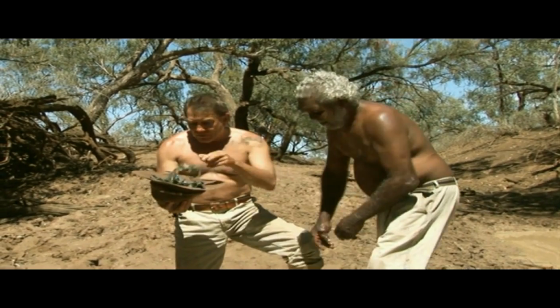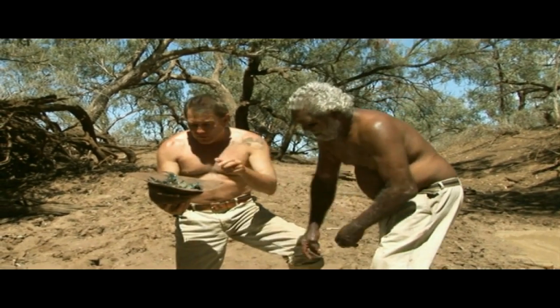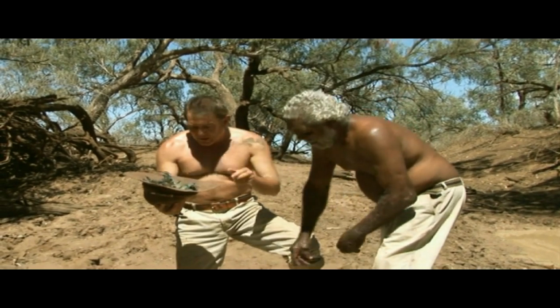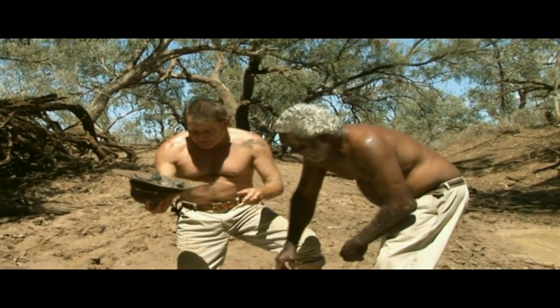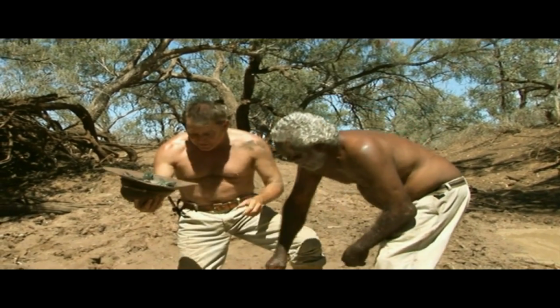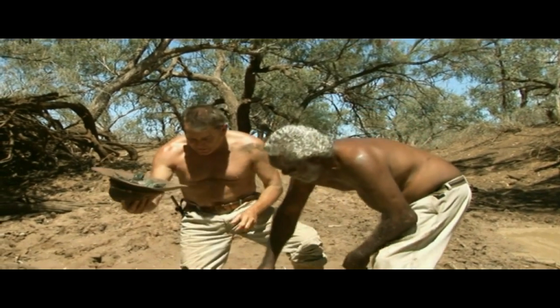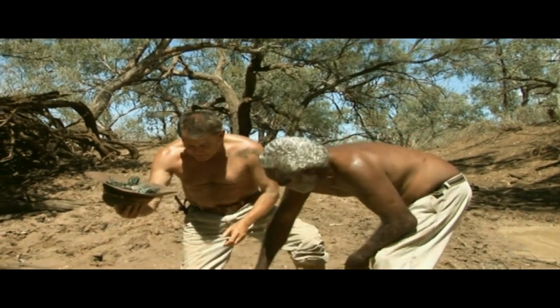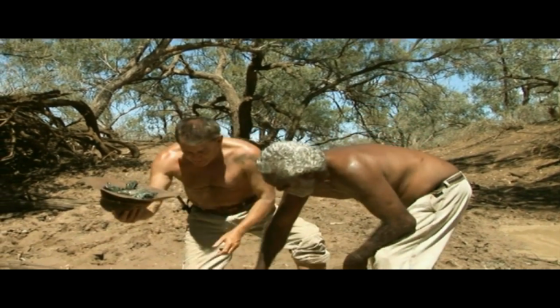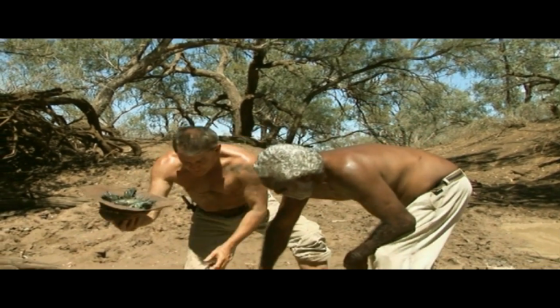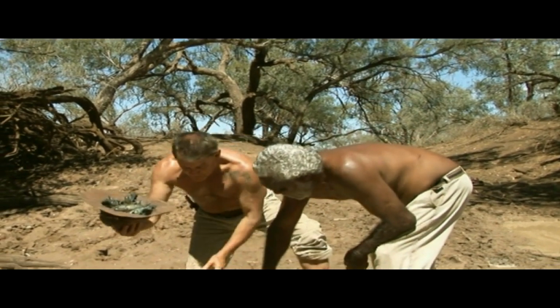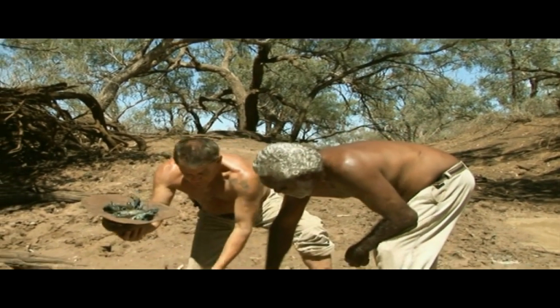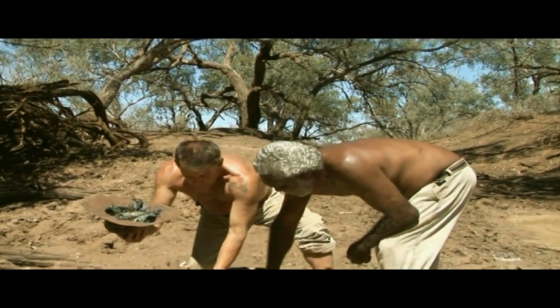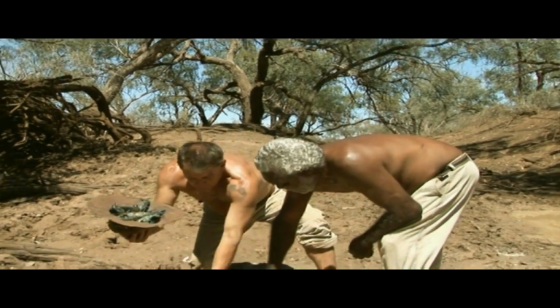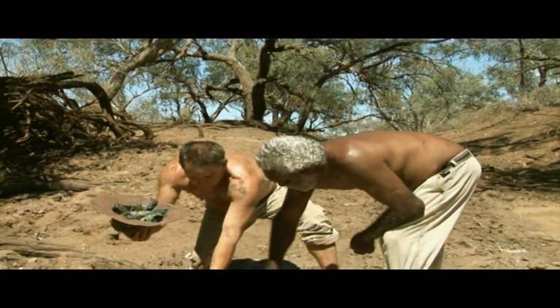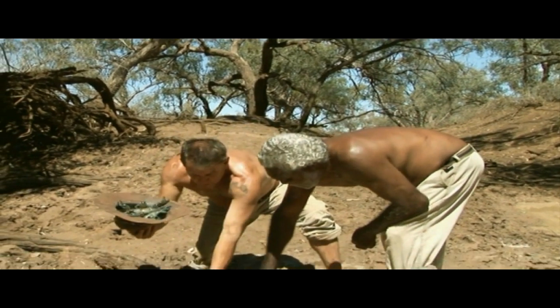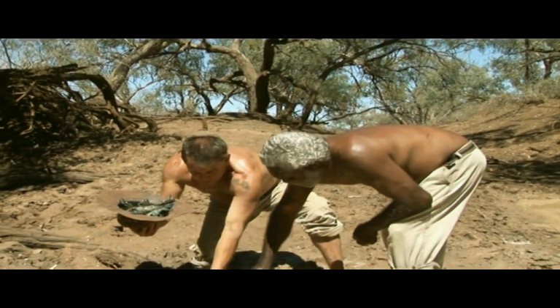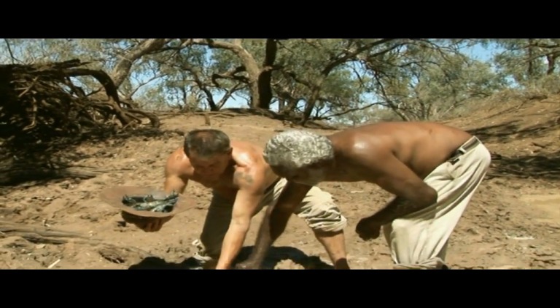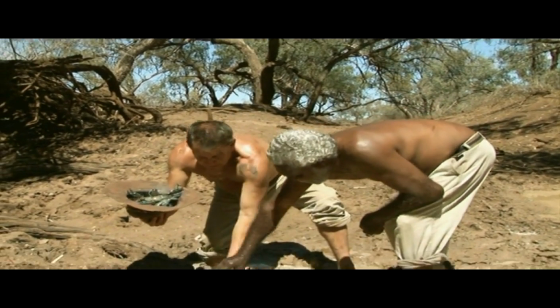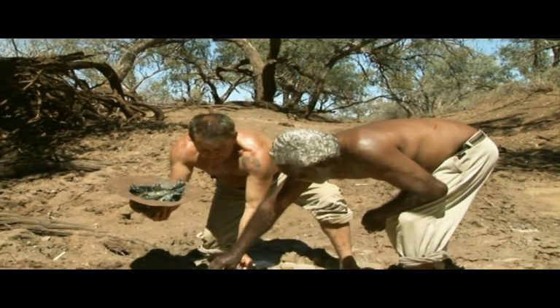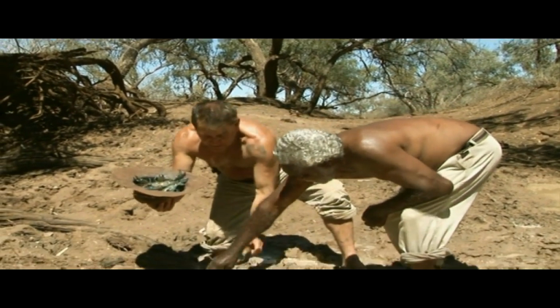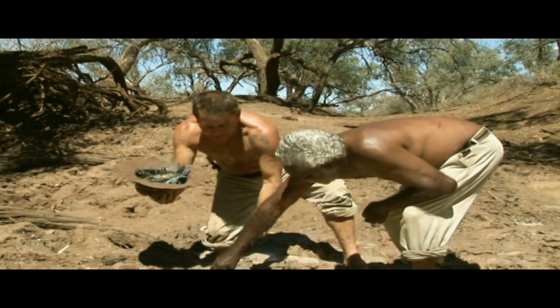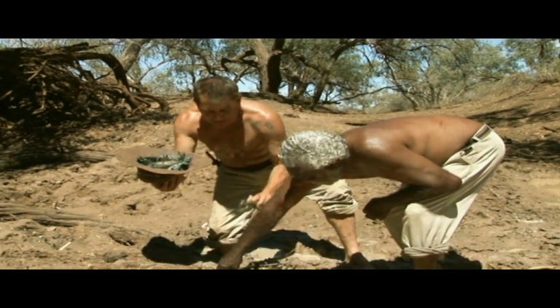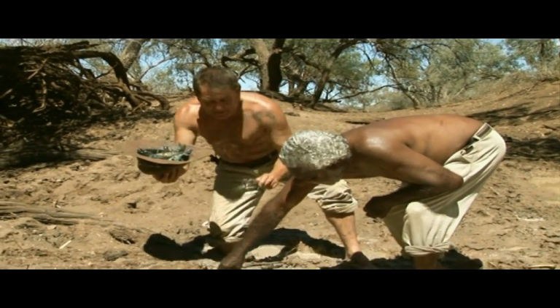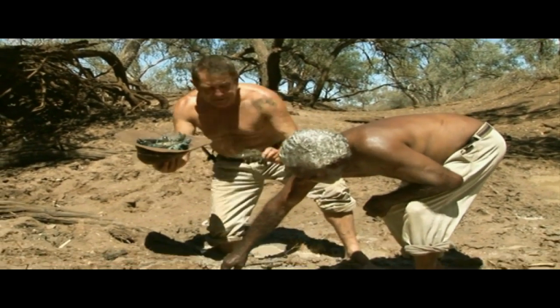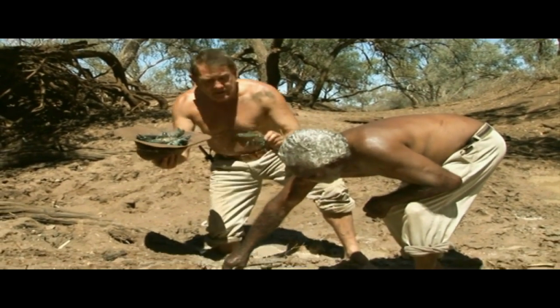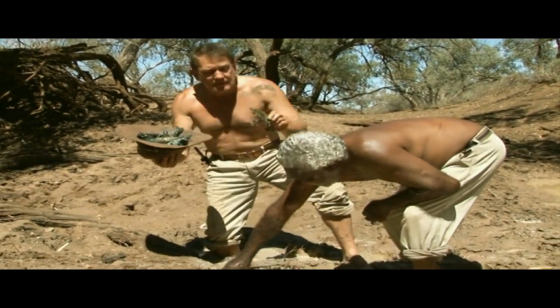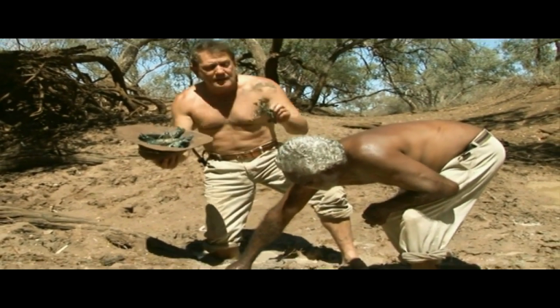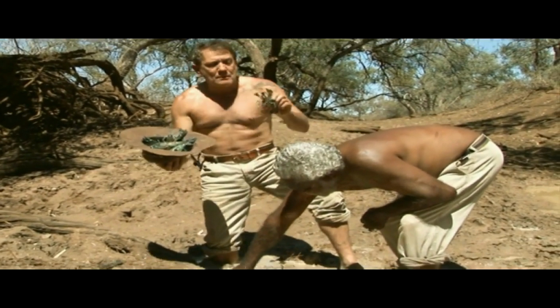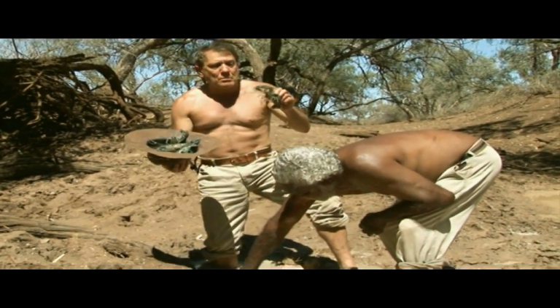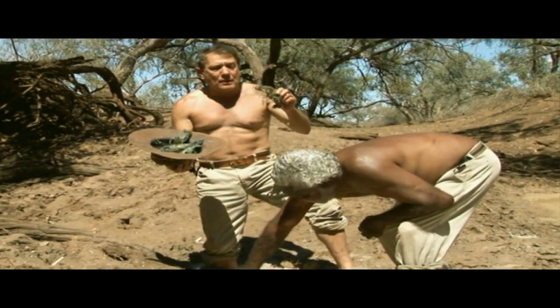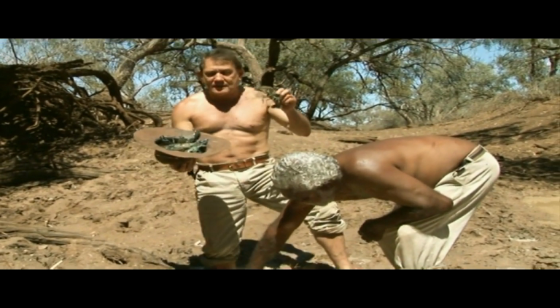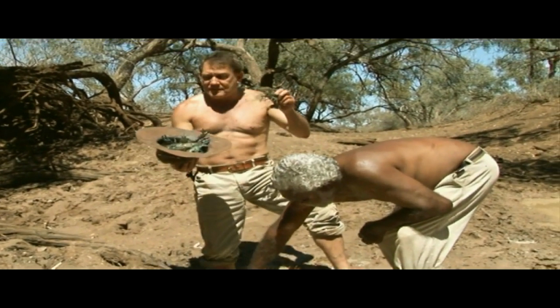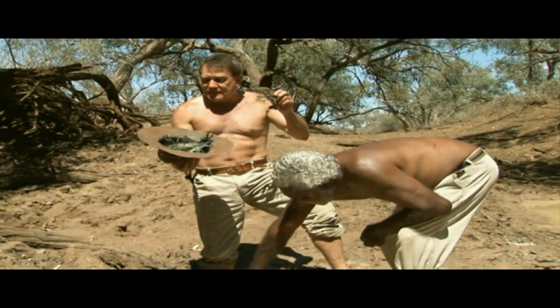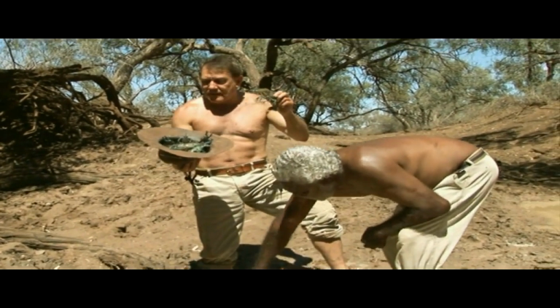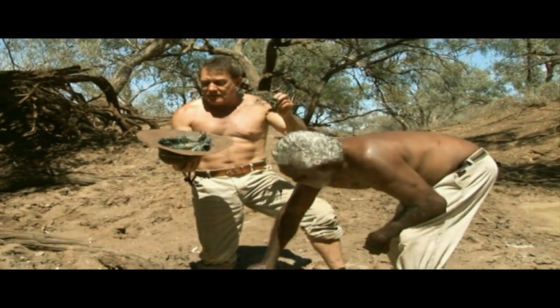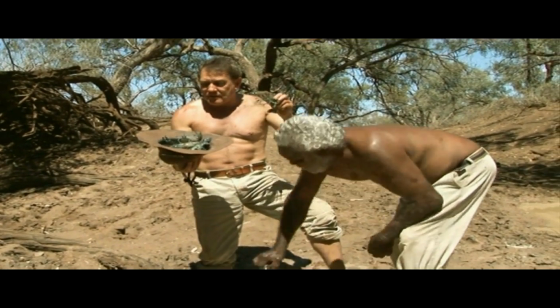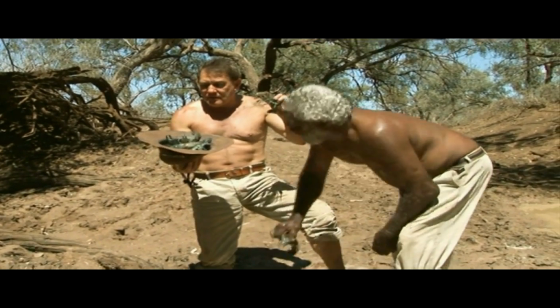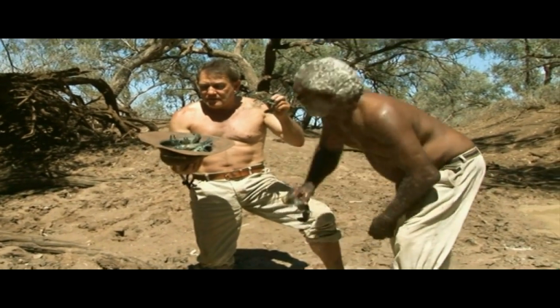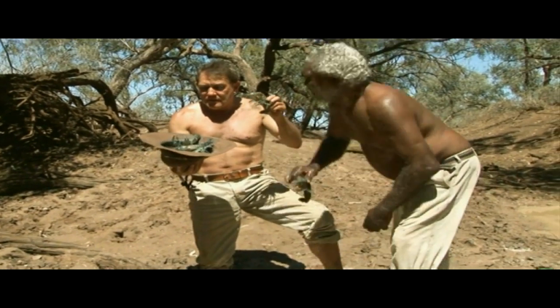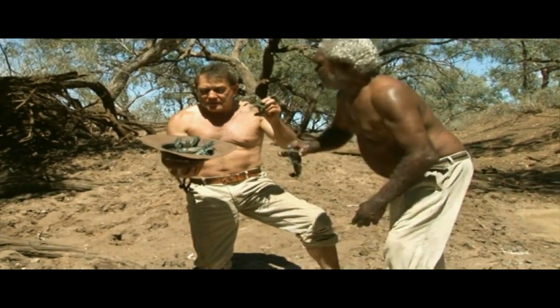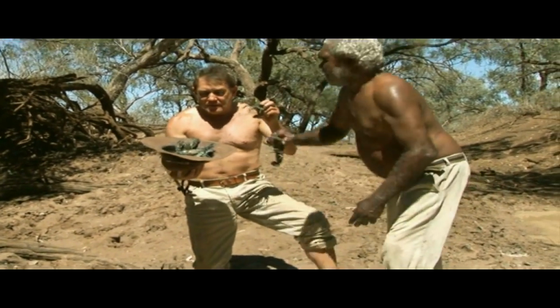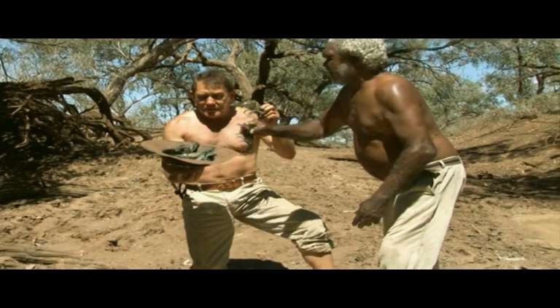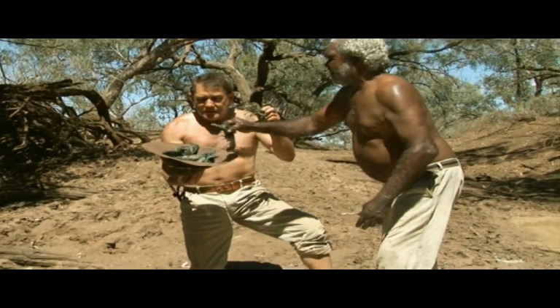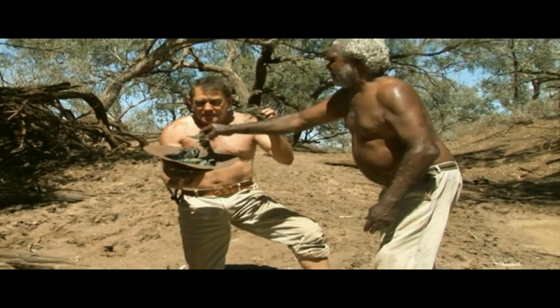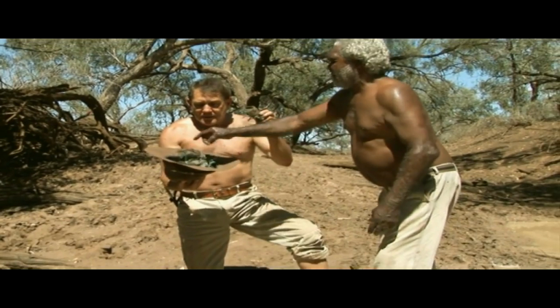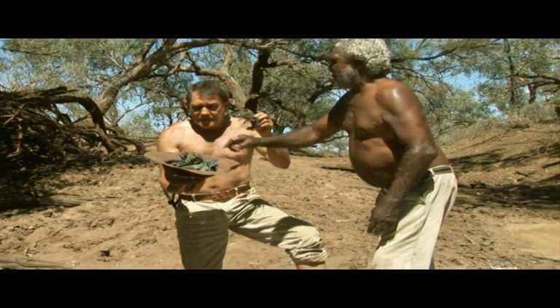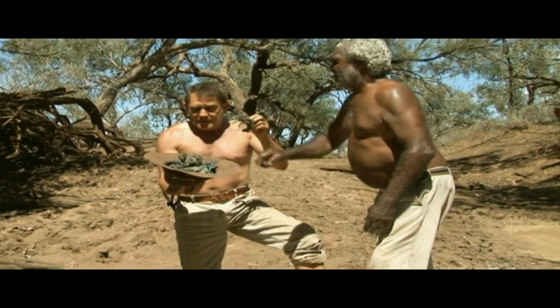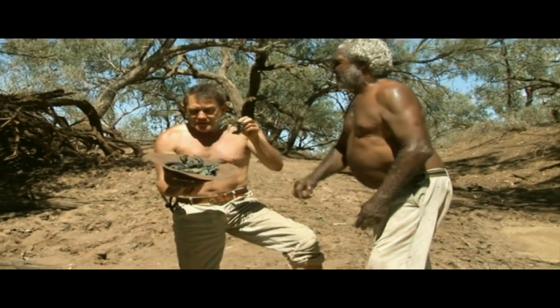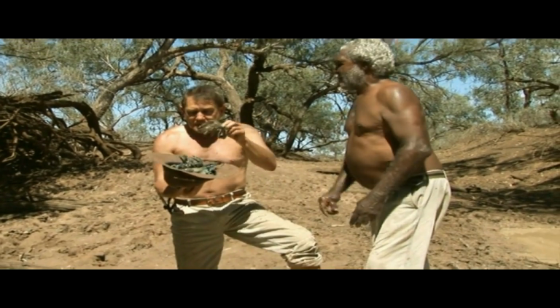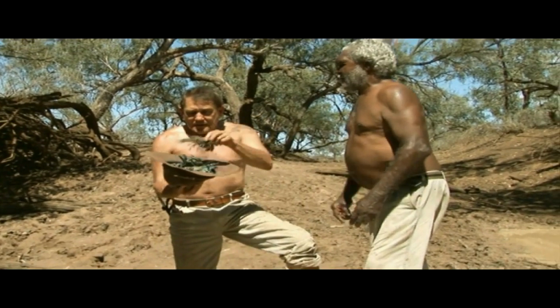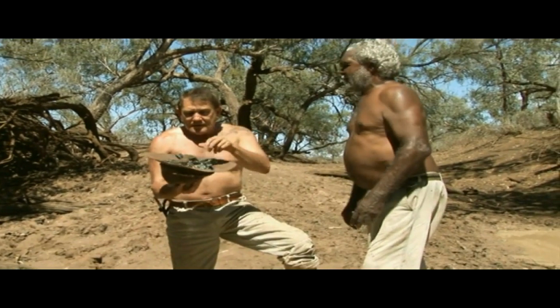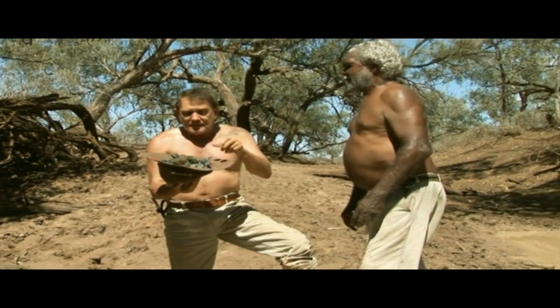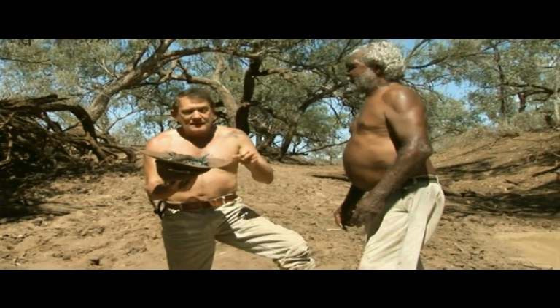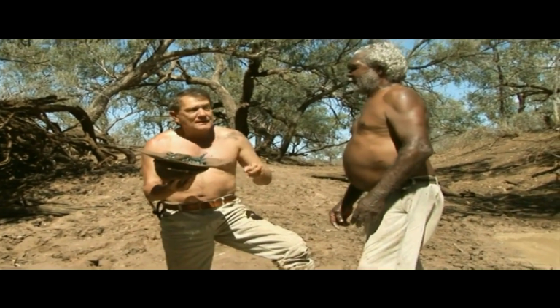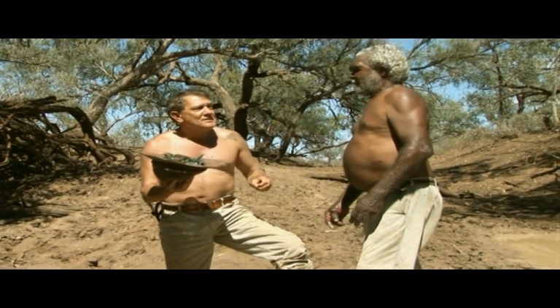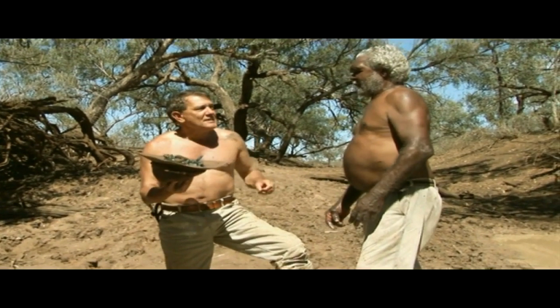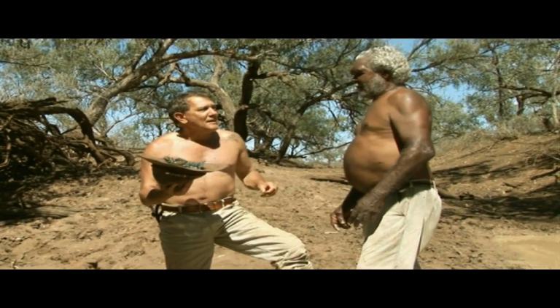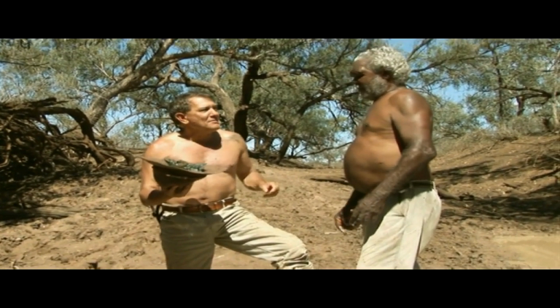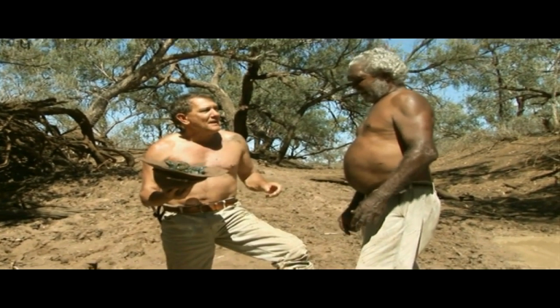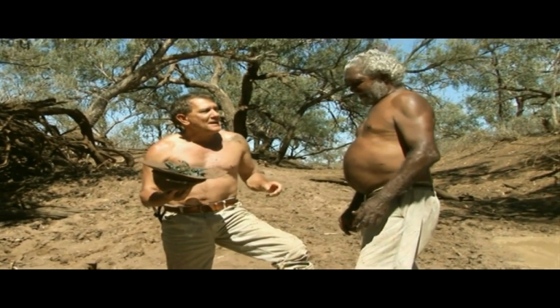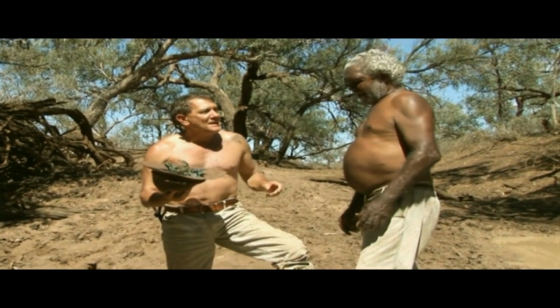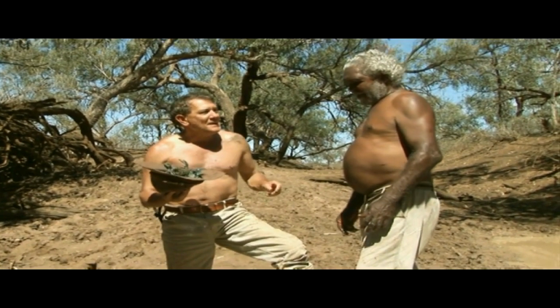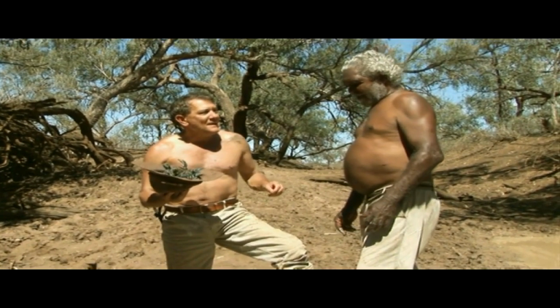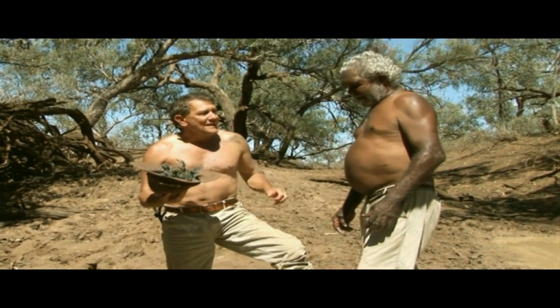Alright. Don't let them bite you. That's enough, eh? Yeah.